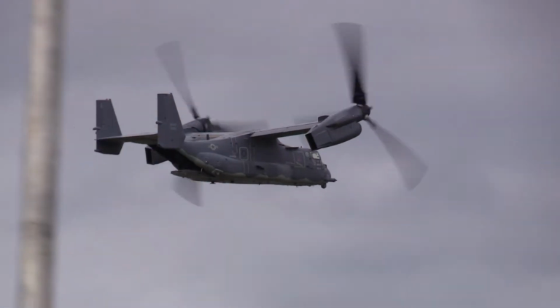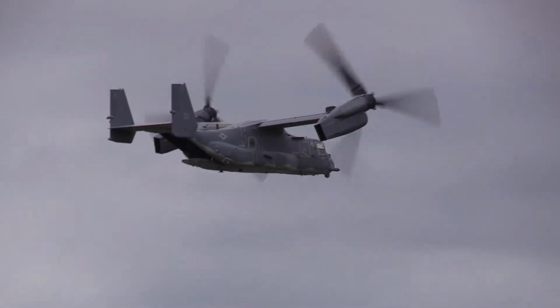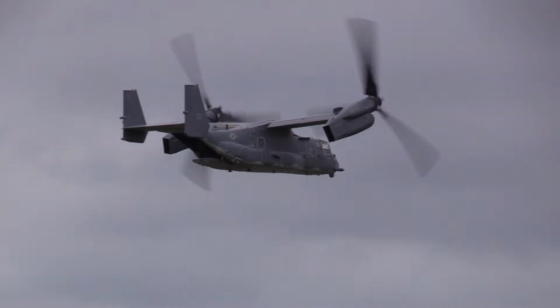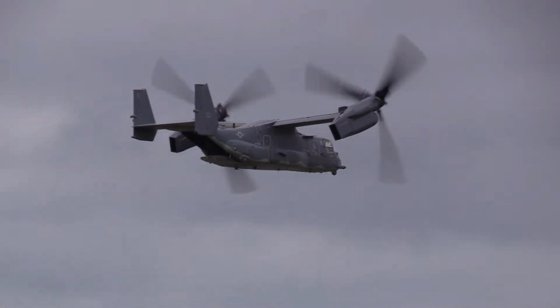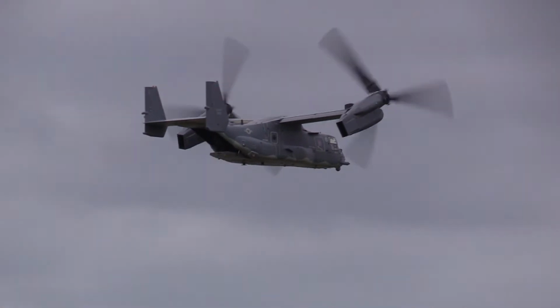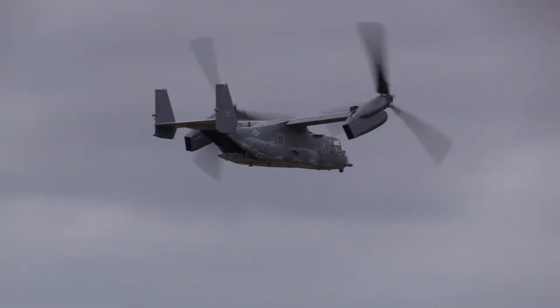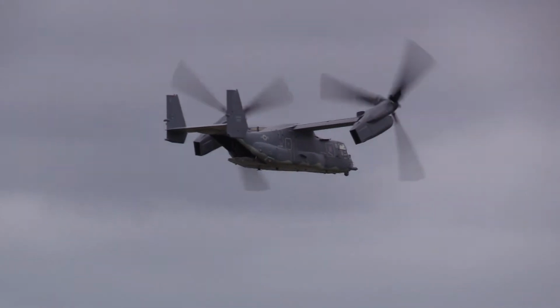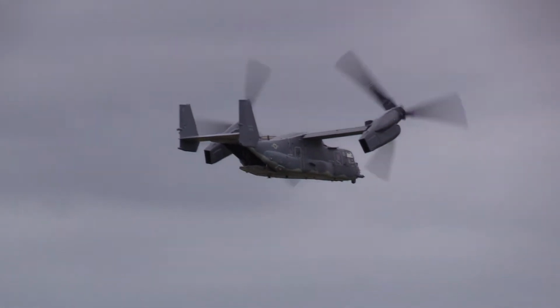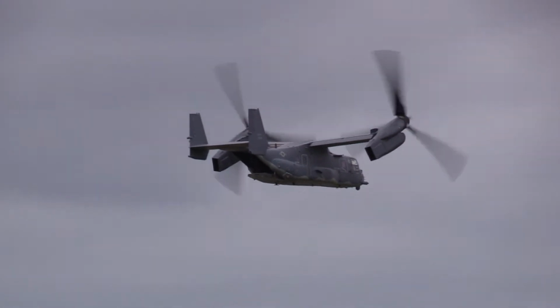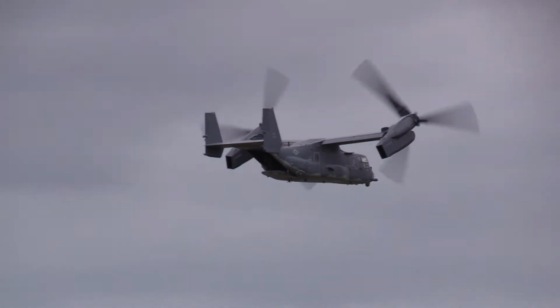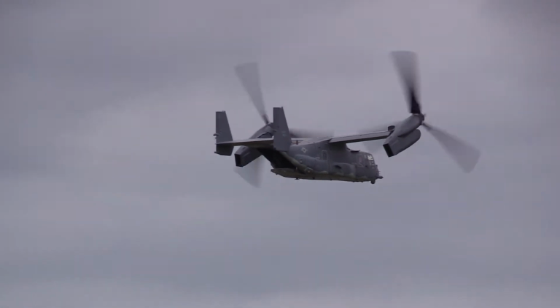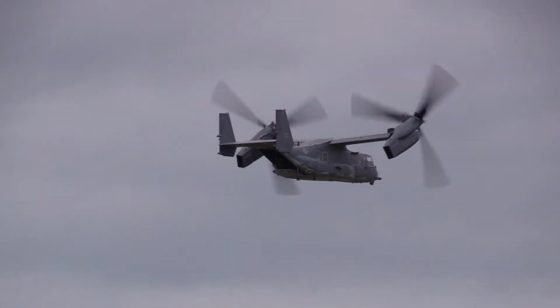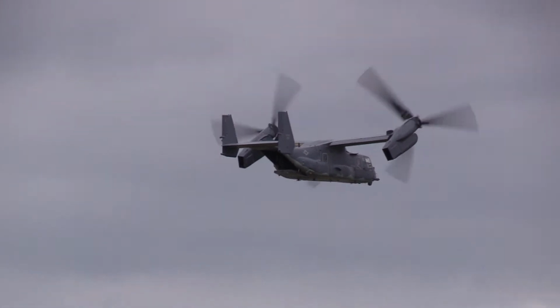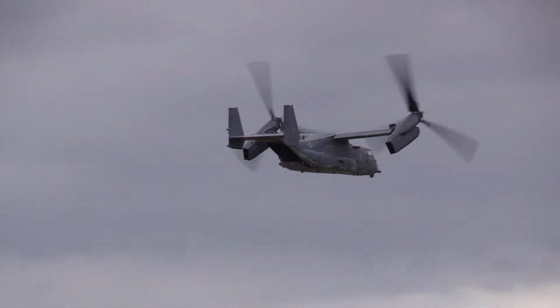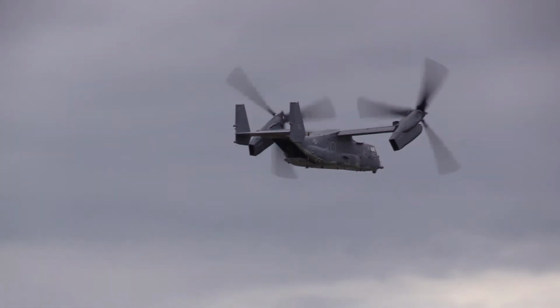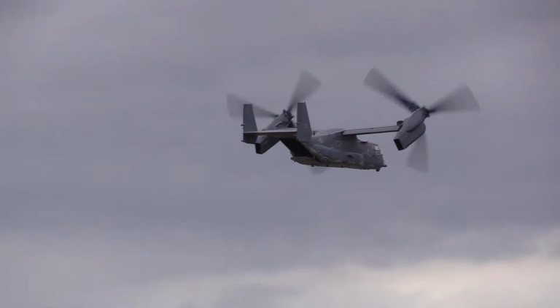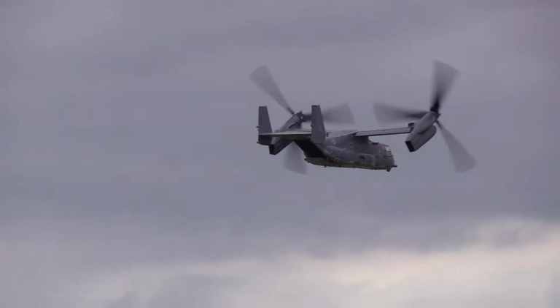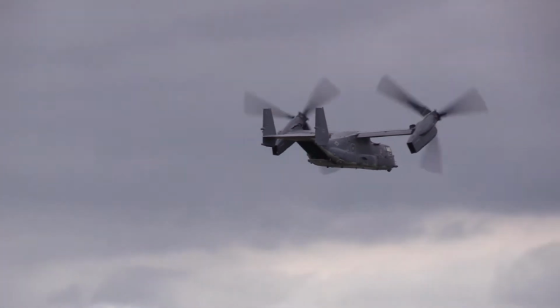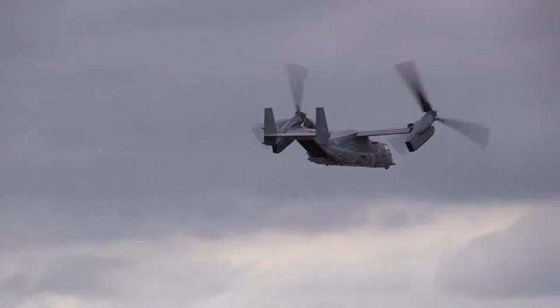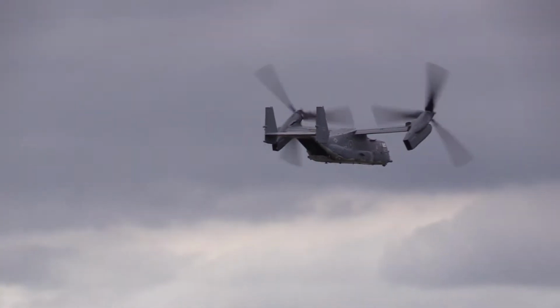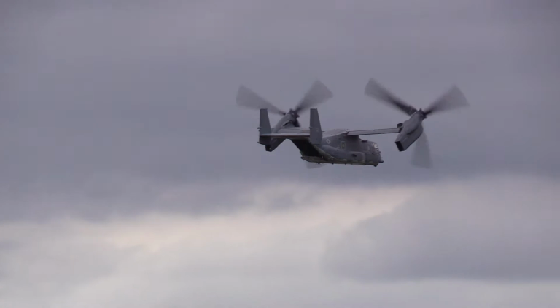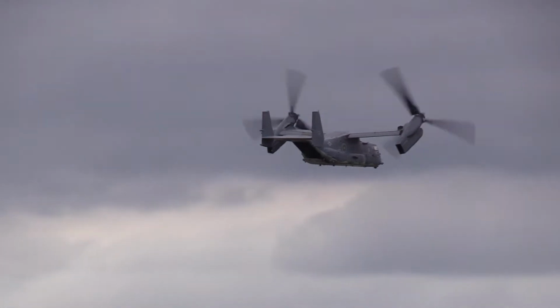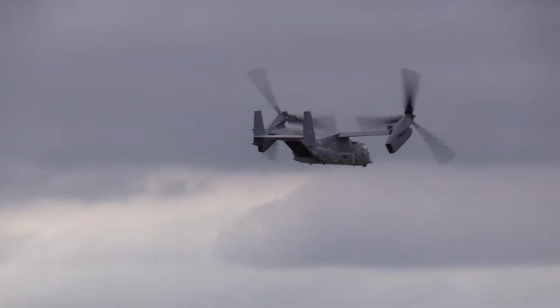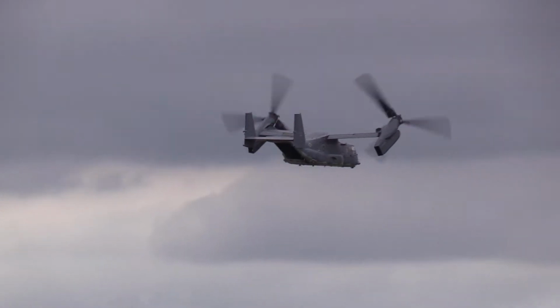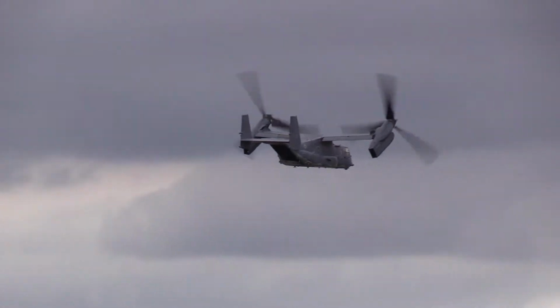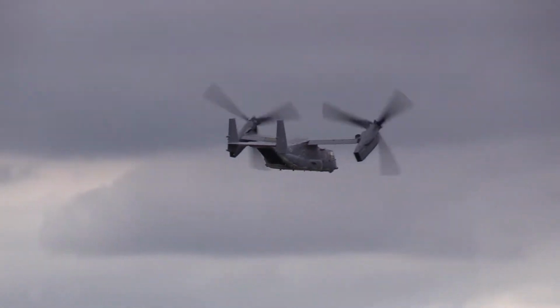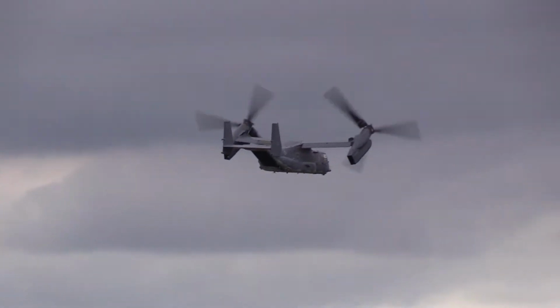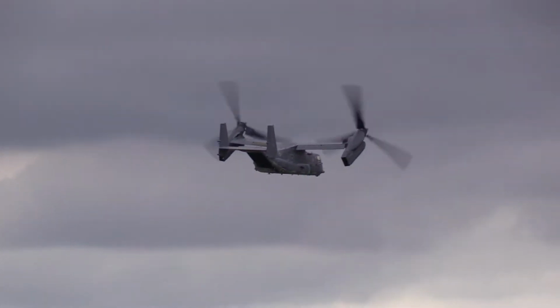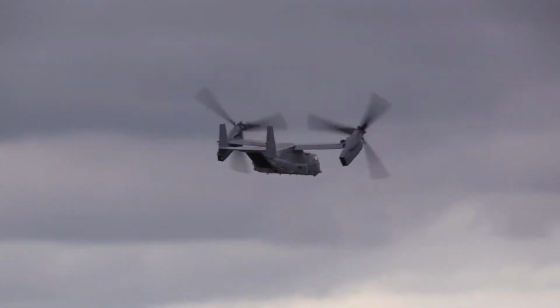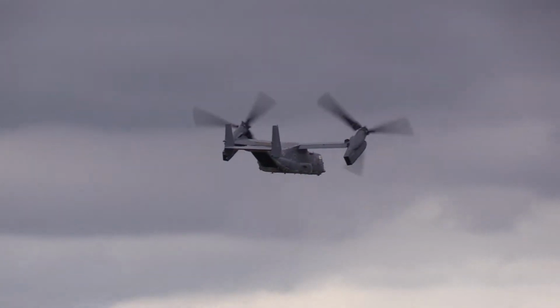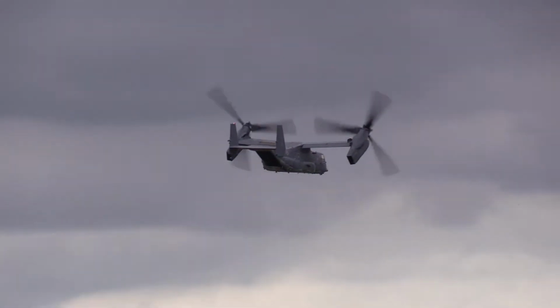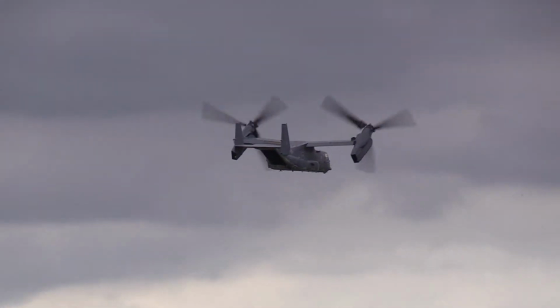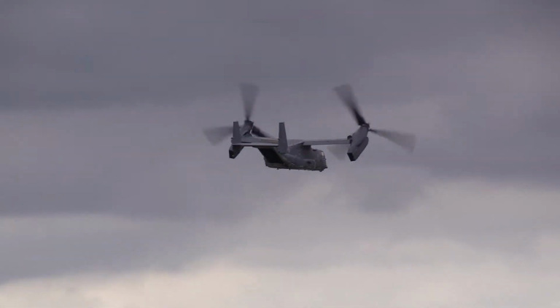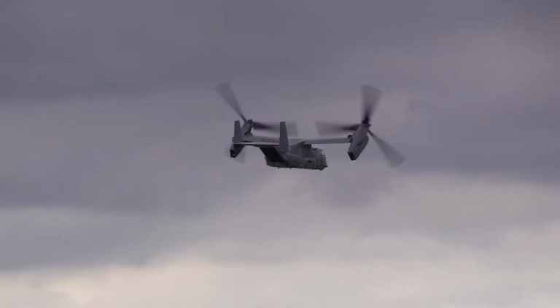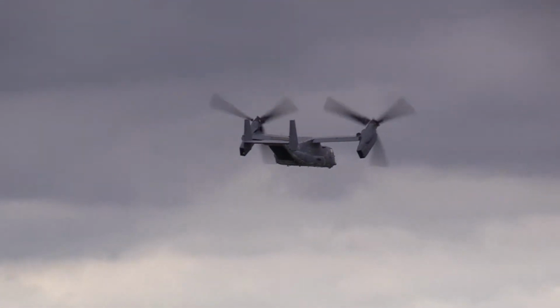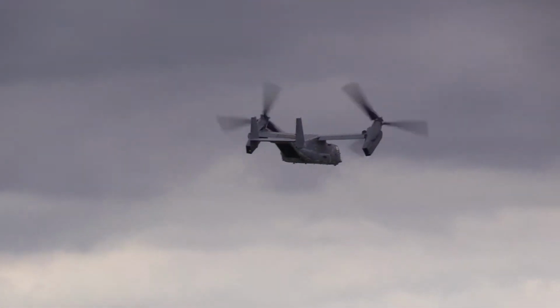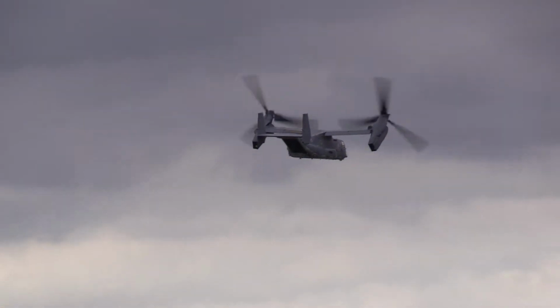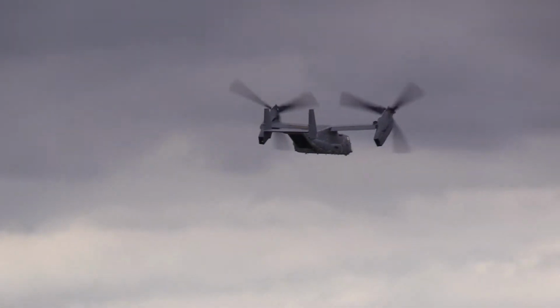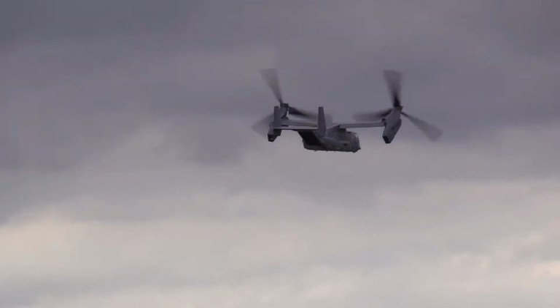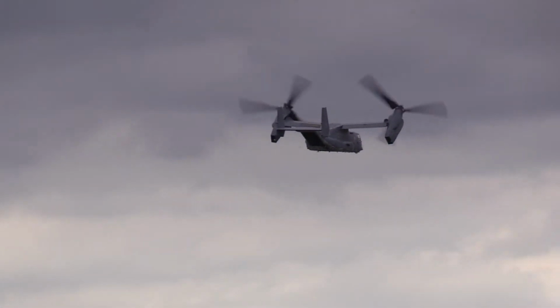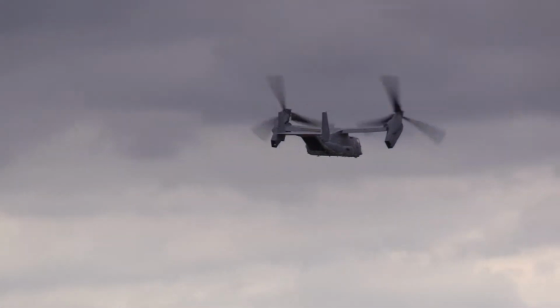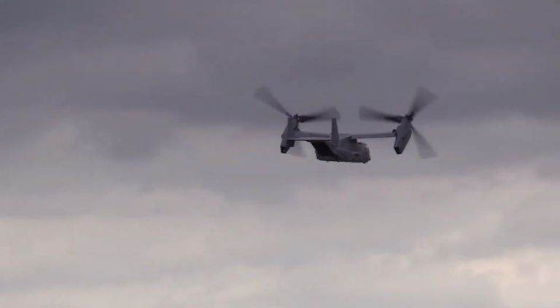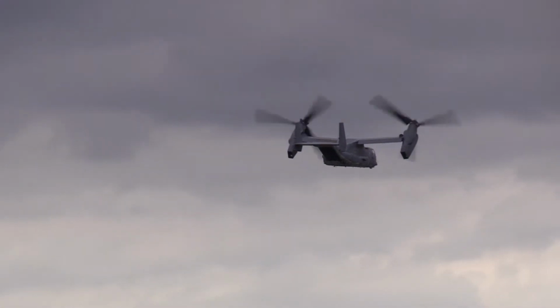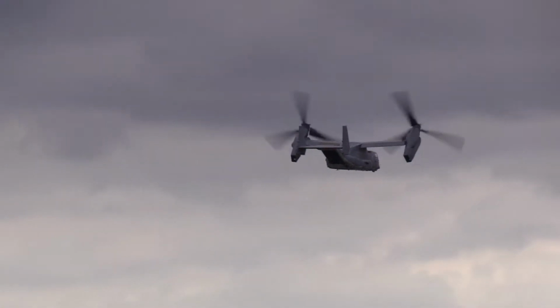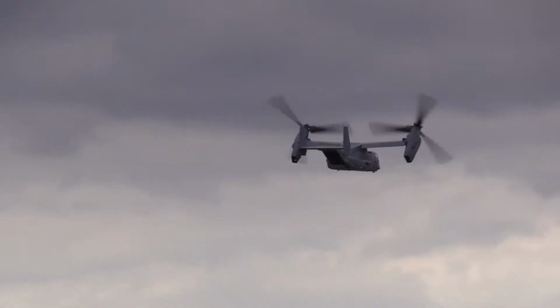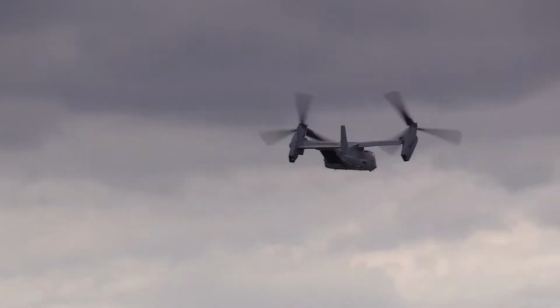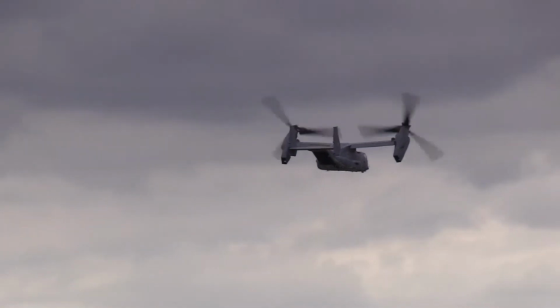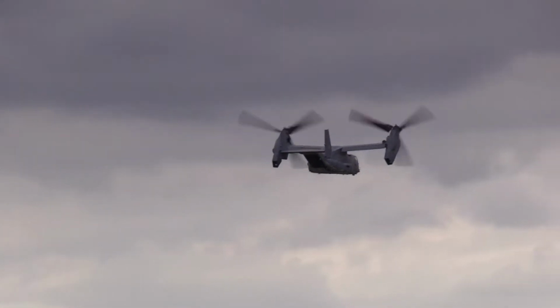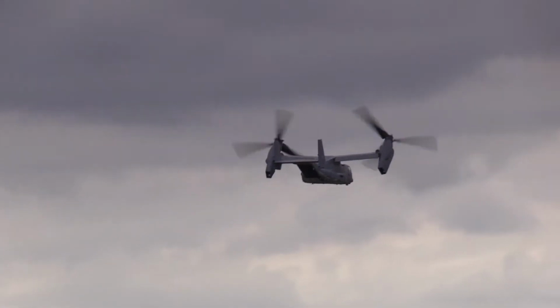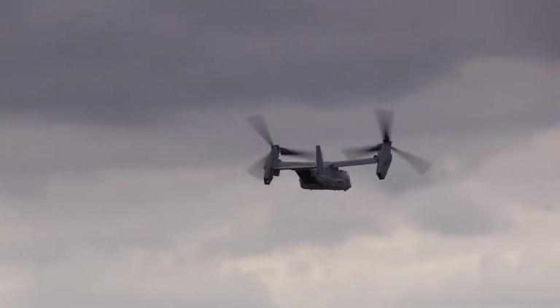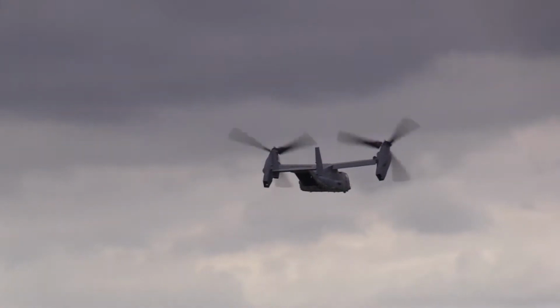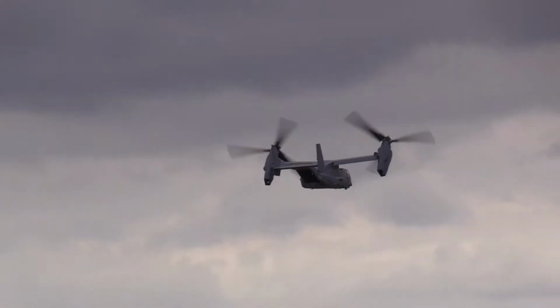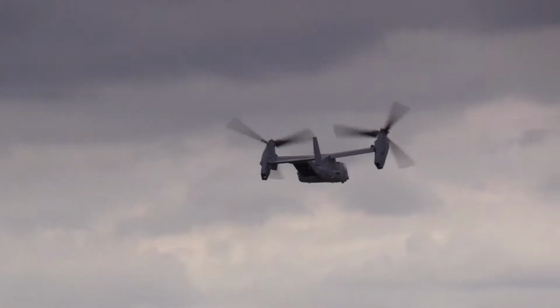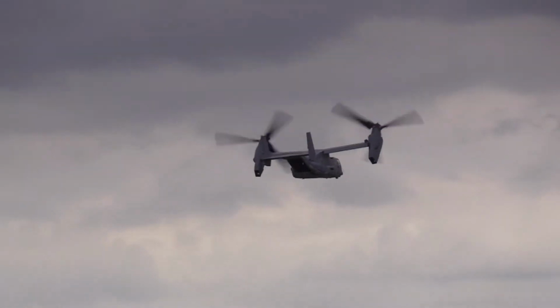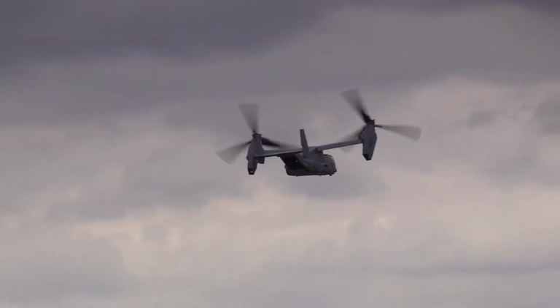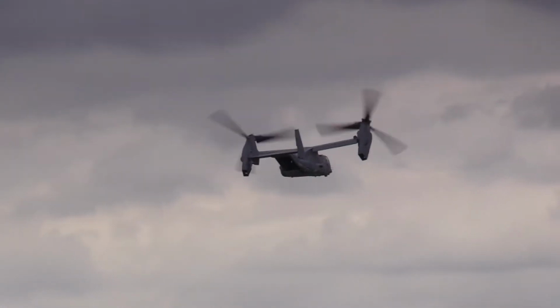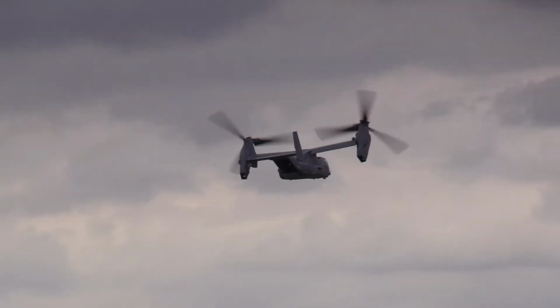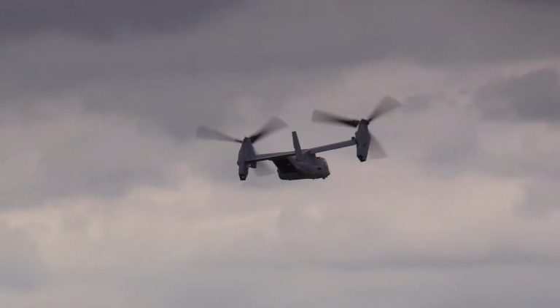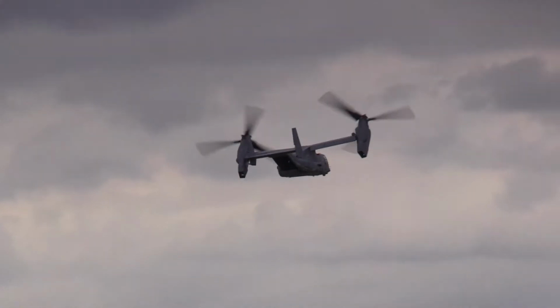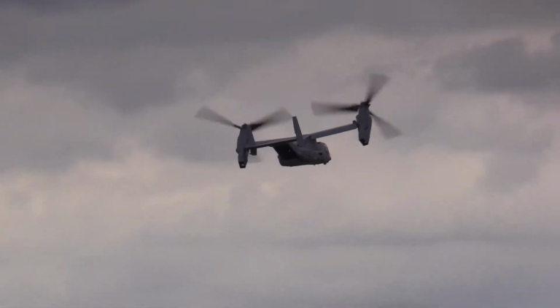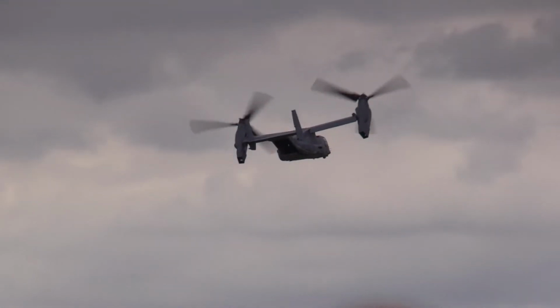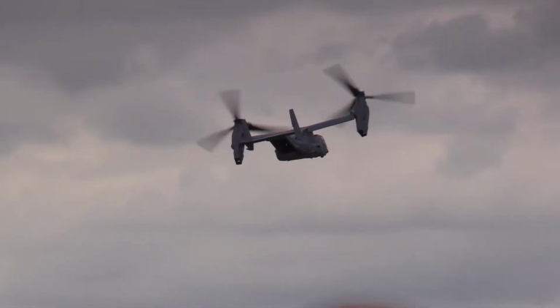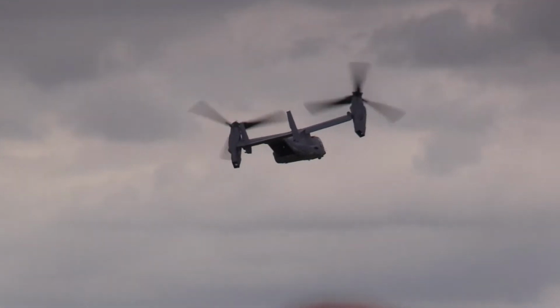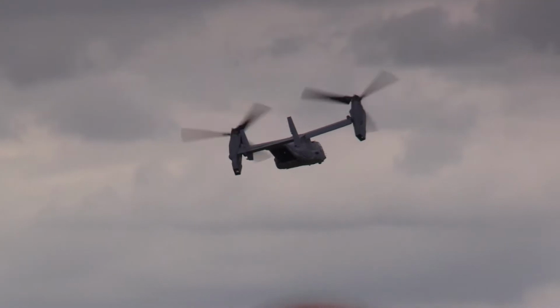And there we are, starting to see the transition into helicopter mode, with those rotors in those huge nacelles tilting.